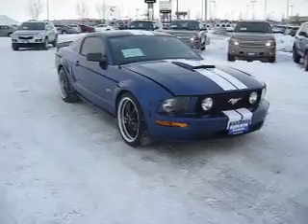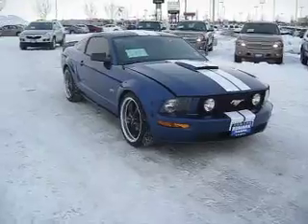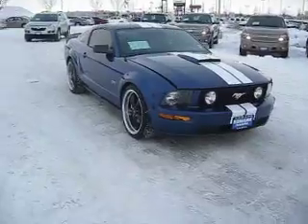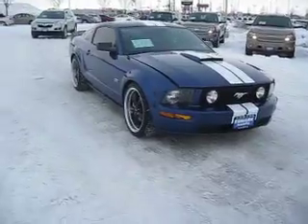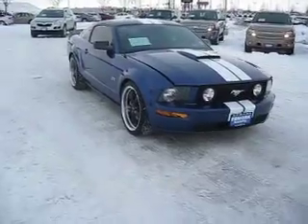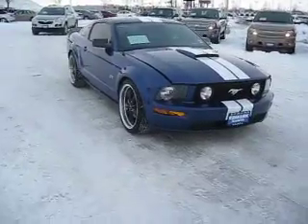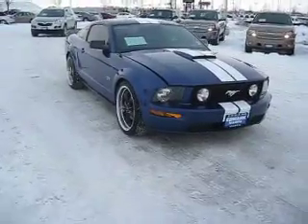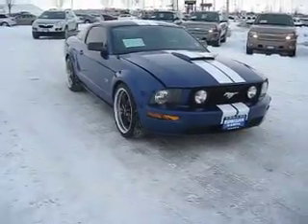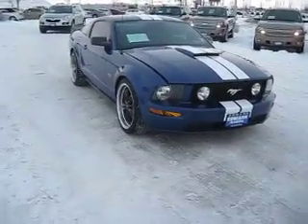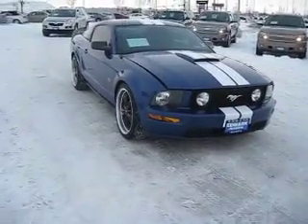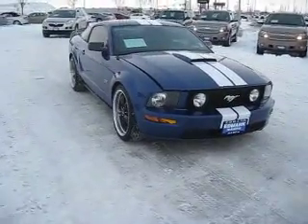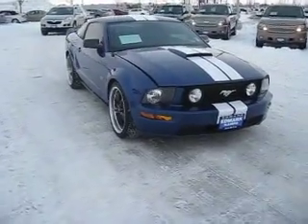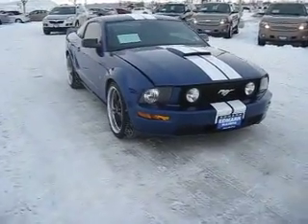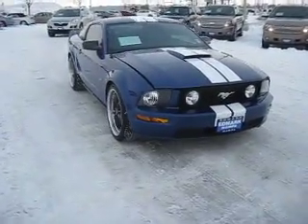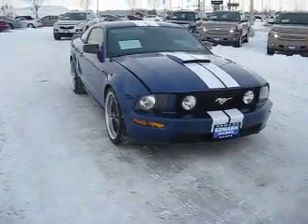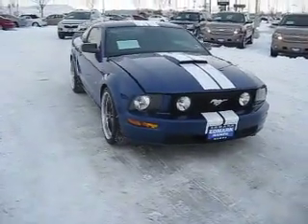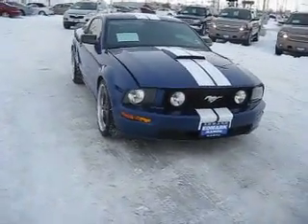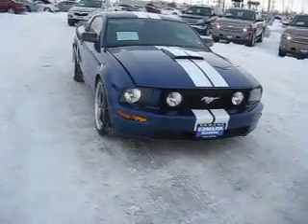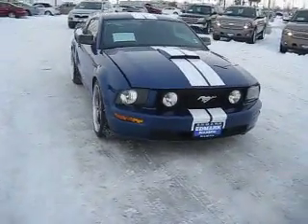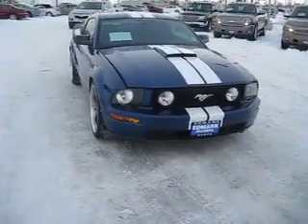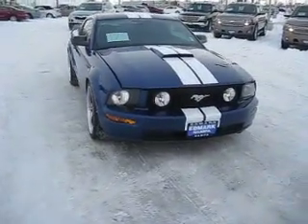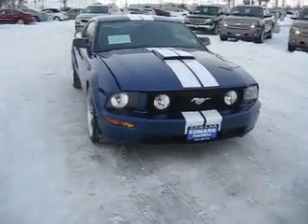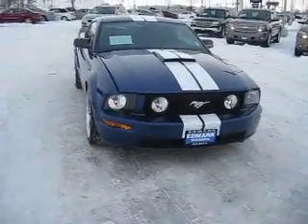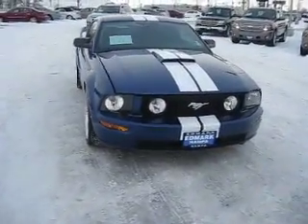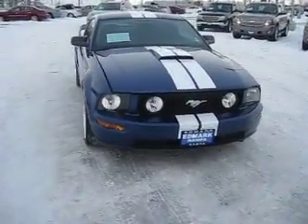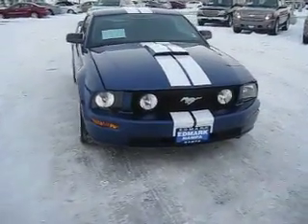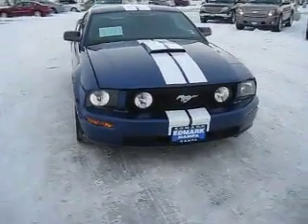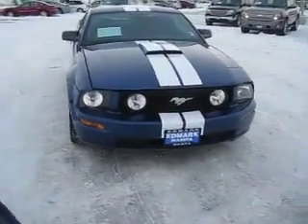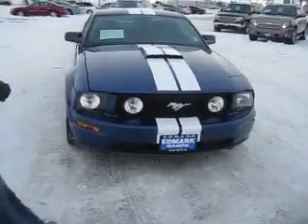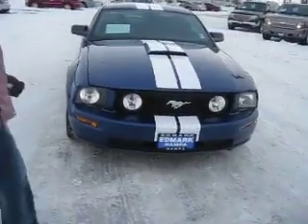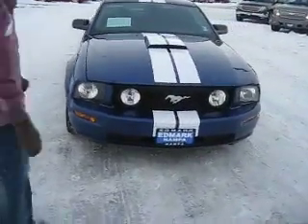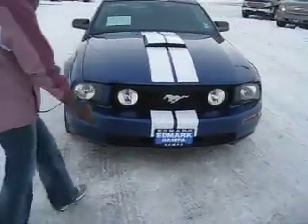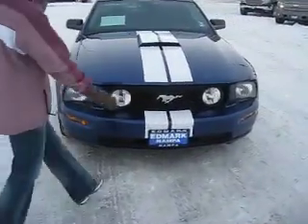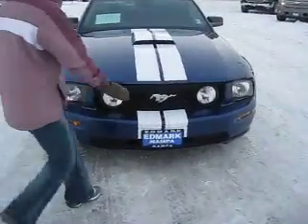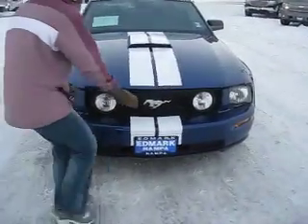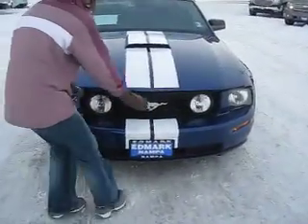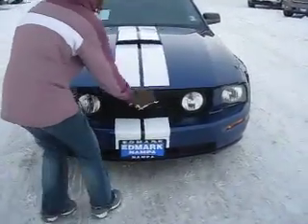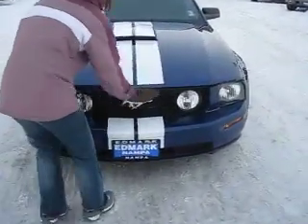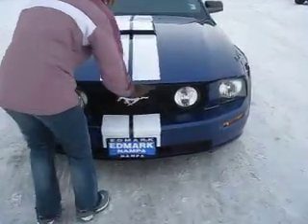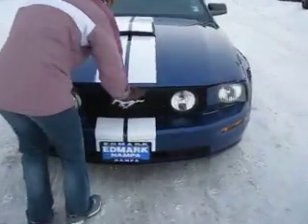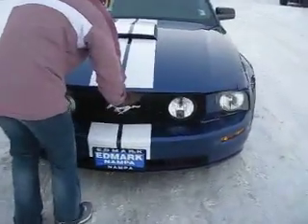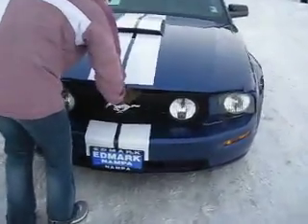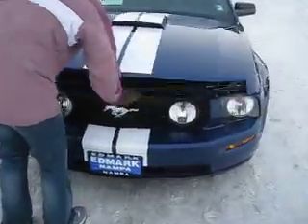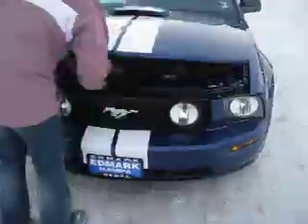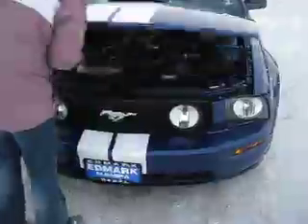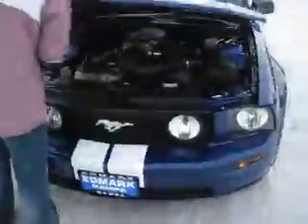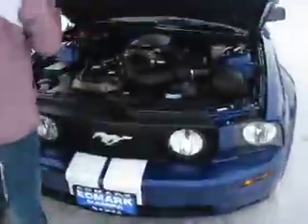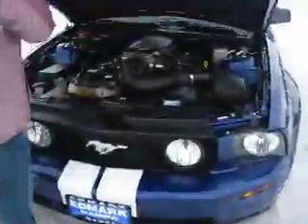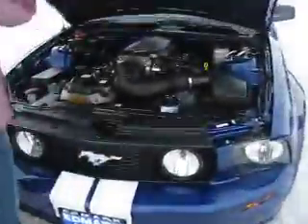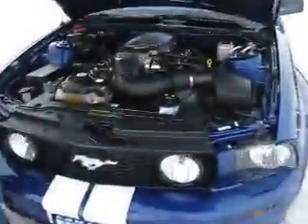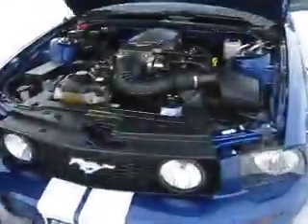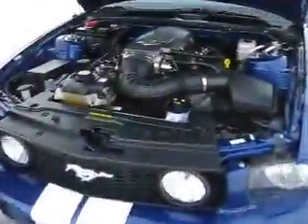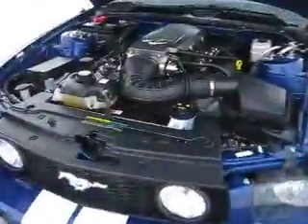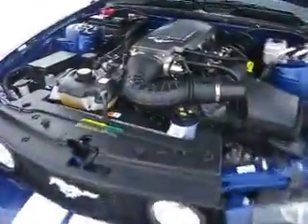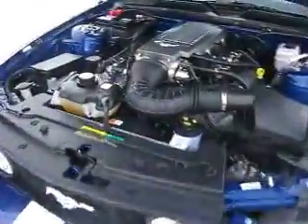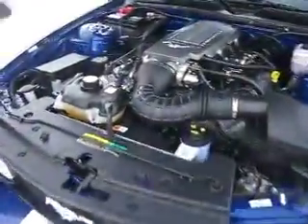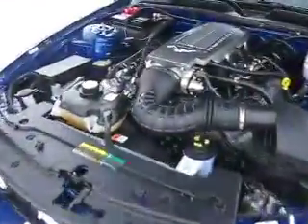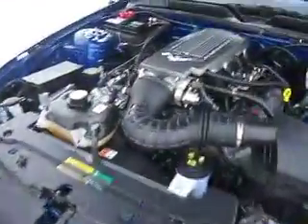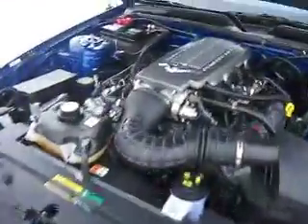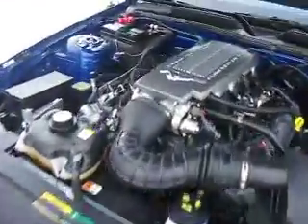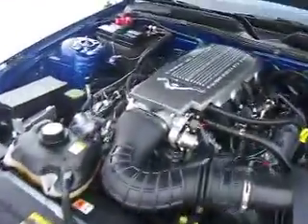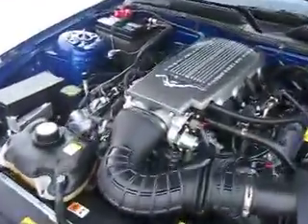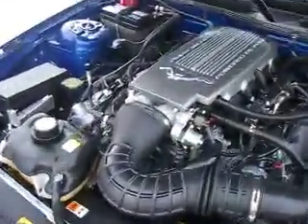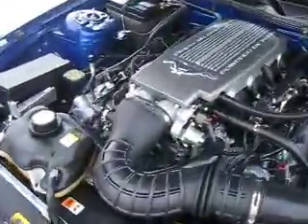Come on down to the Edmark Superstore and check out this gorgeous 2007 Mustang GT. It's powered by an 8-cylinder, 4.6 liter engine.